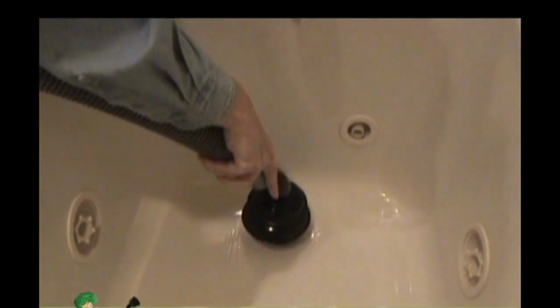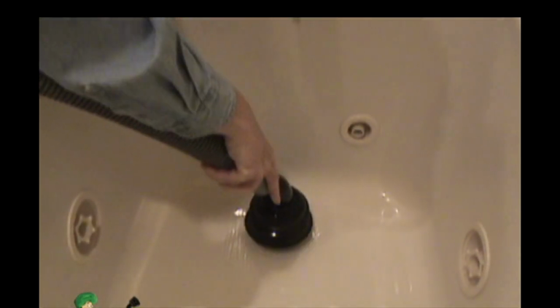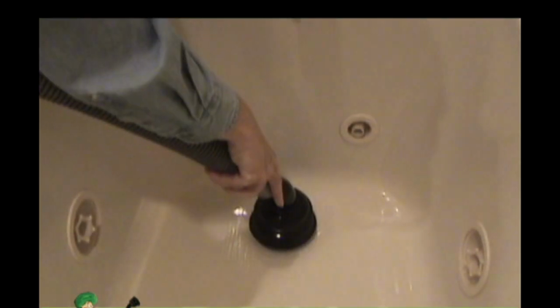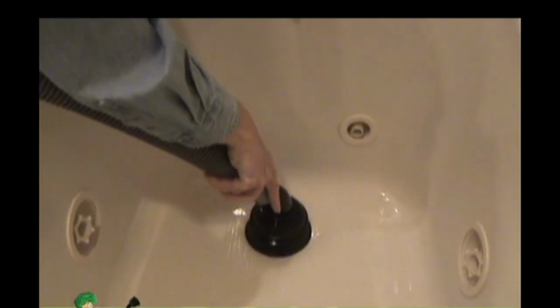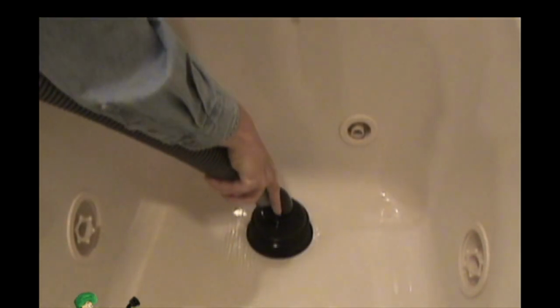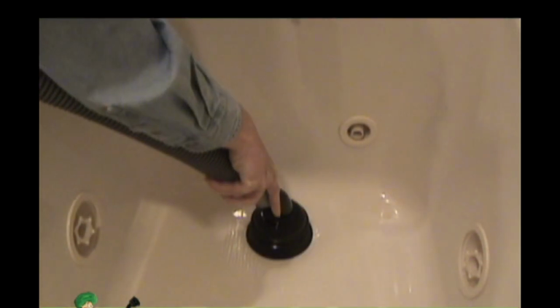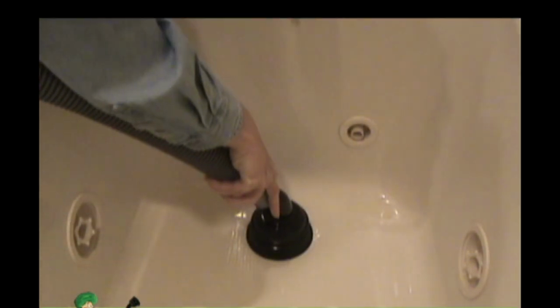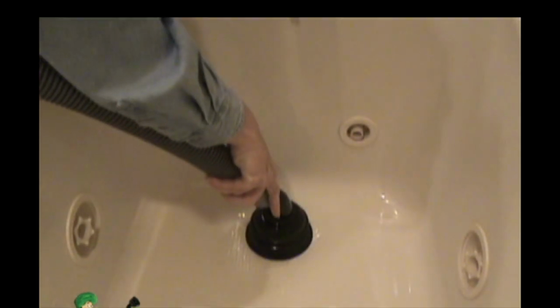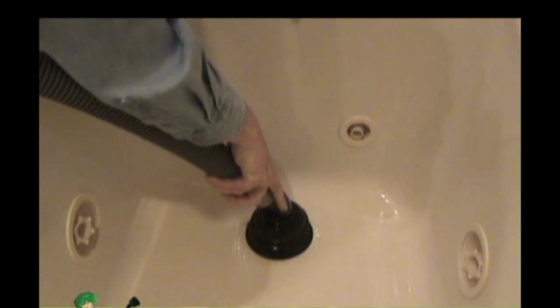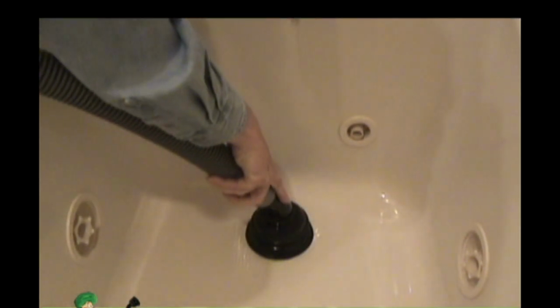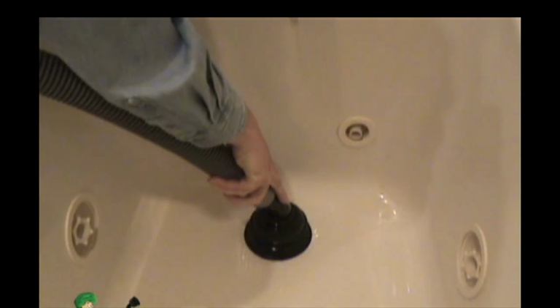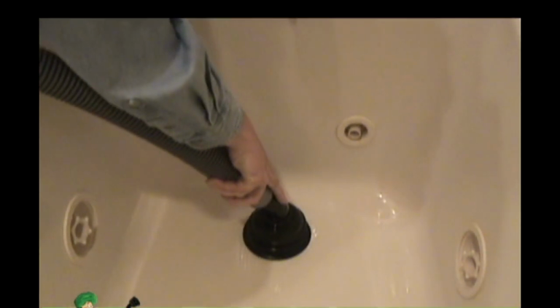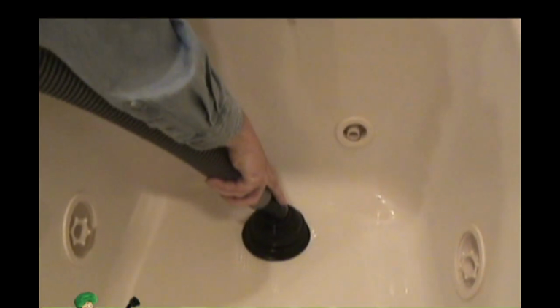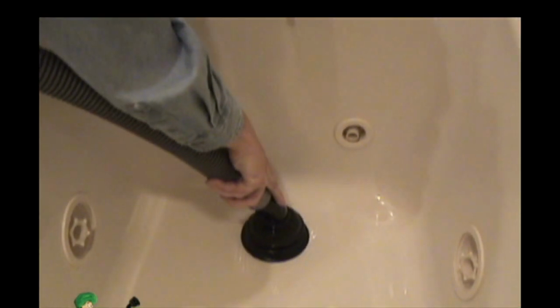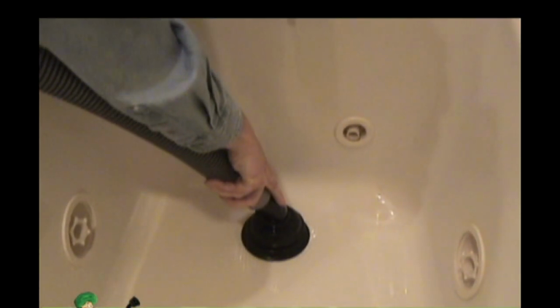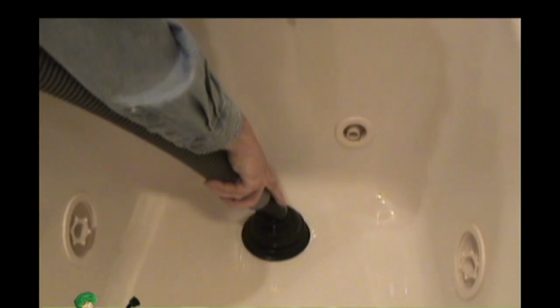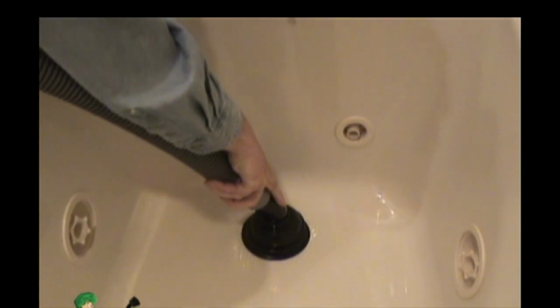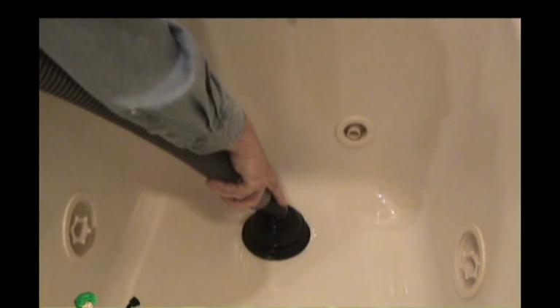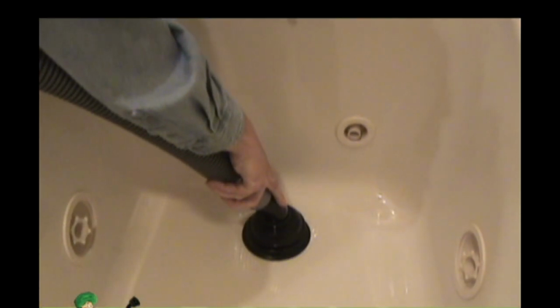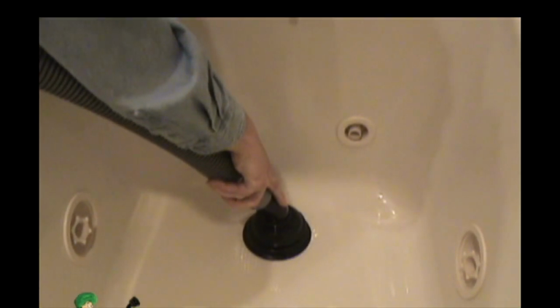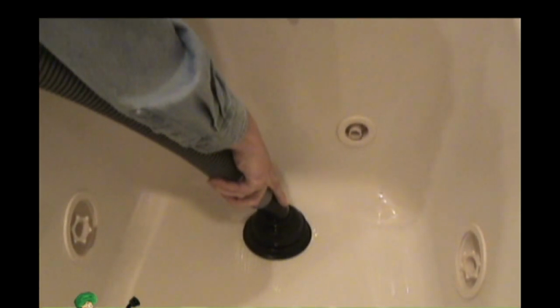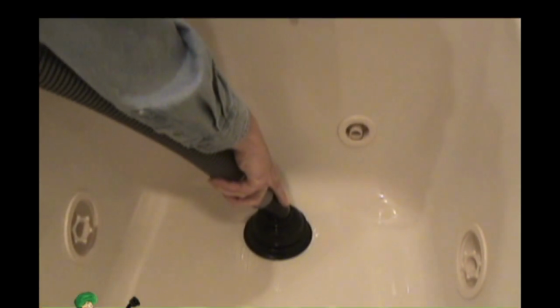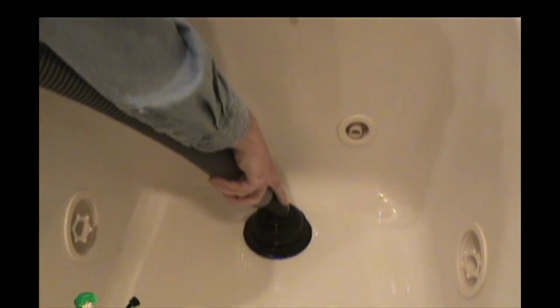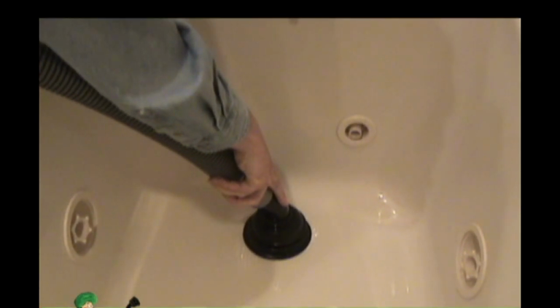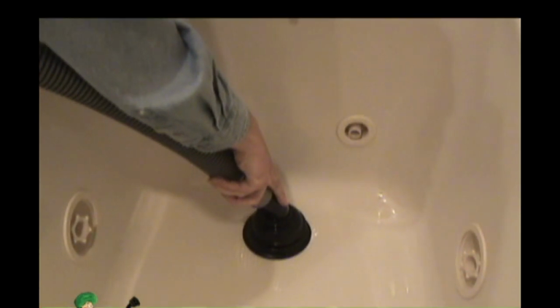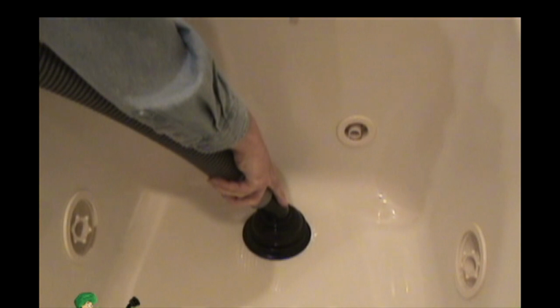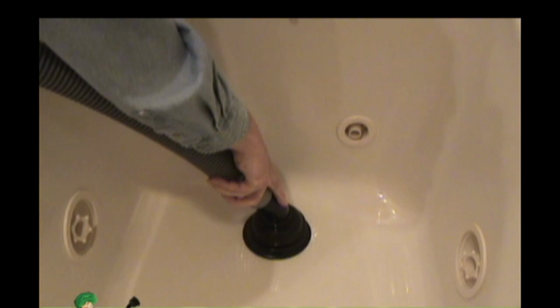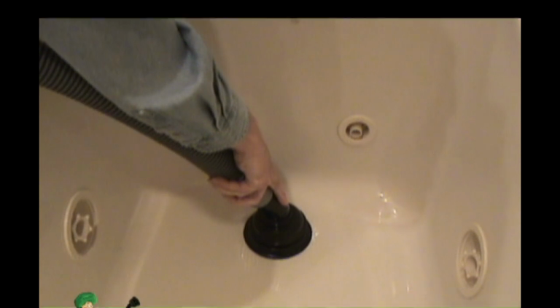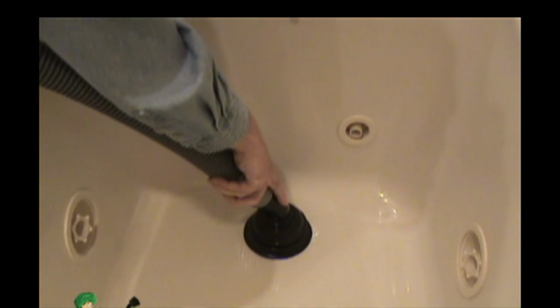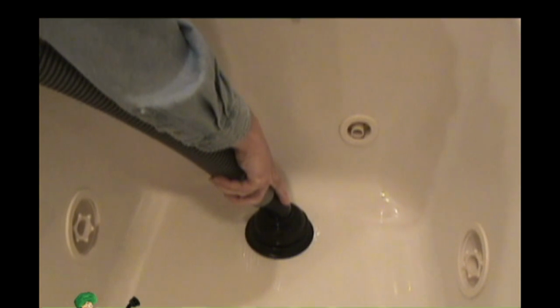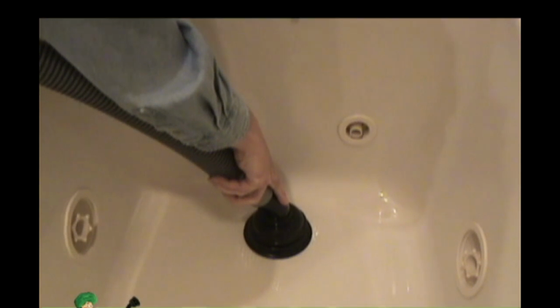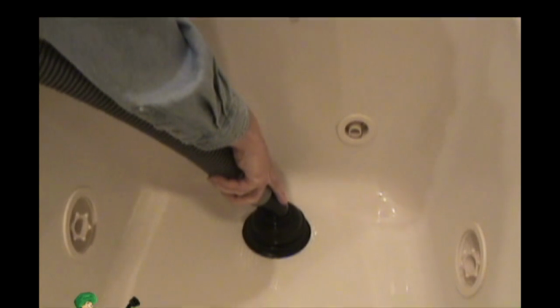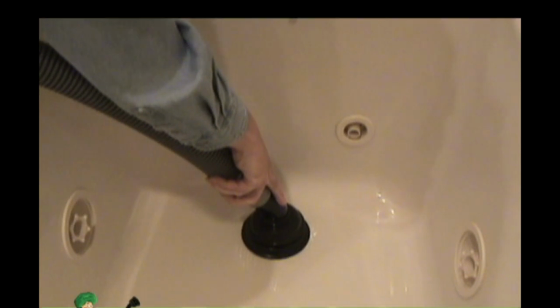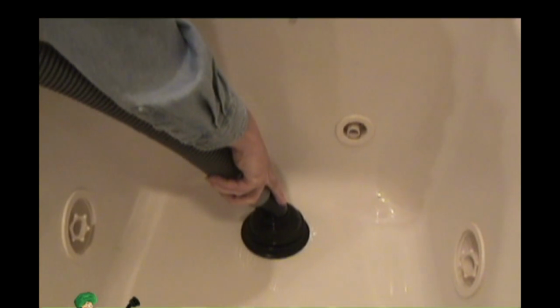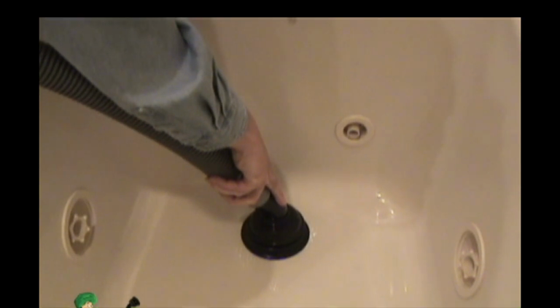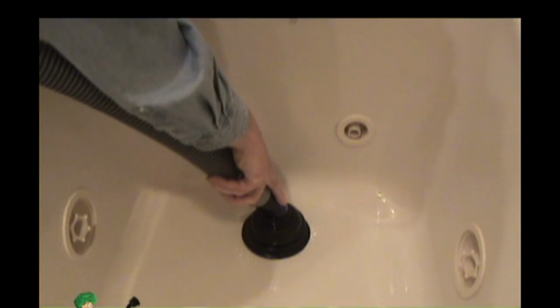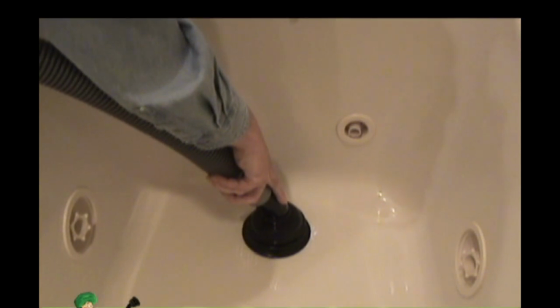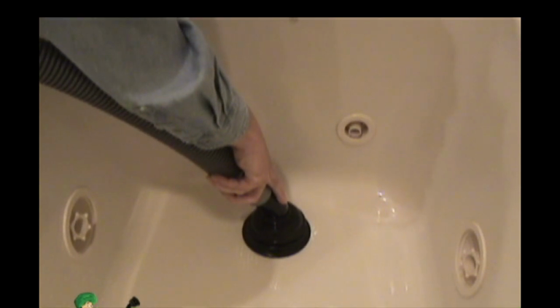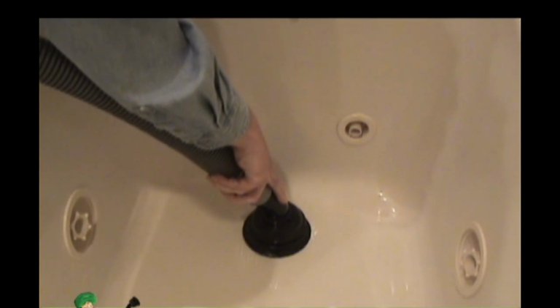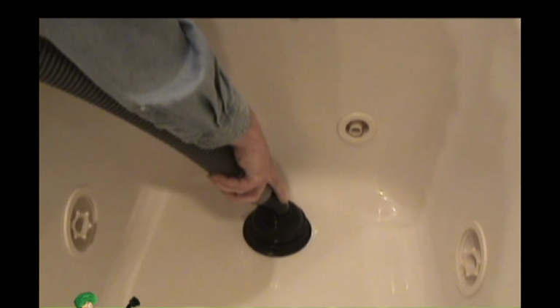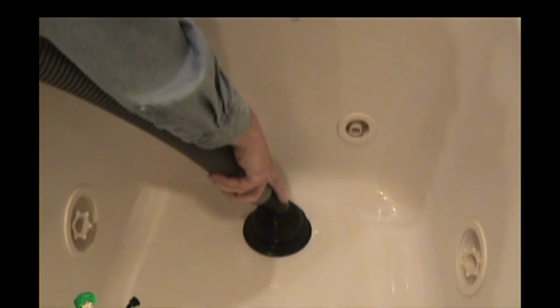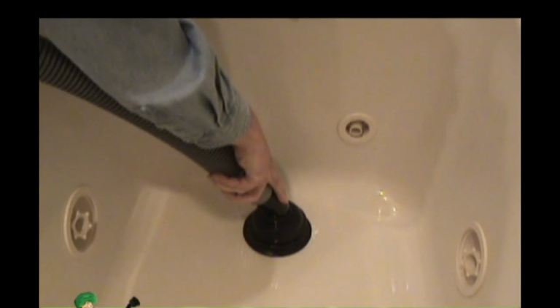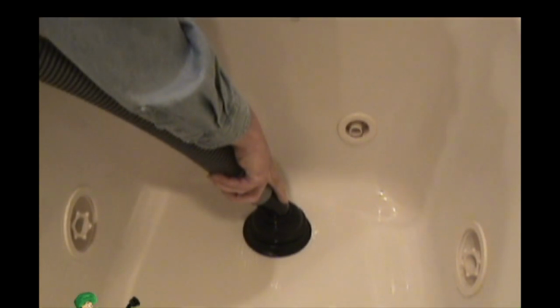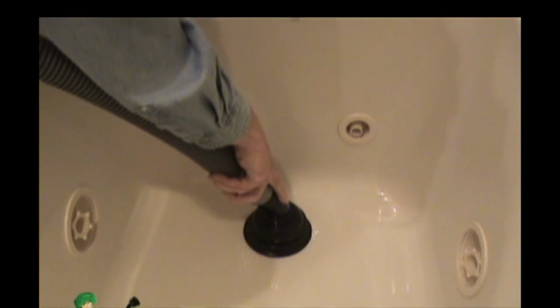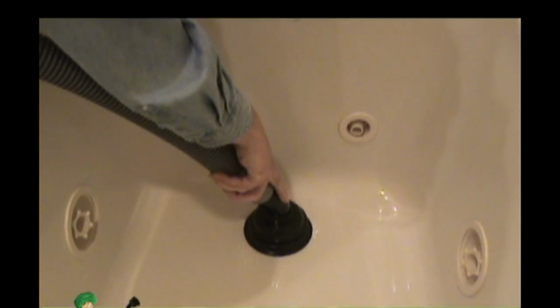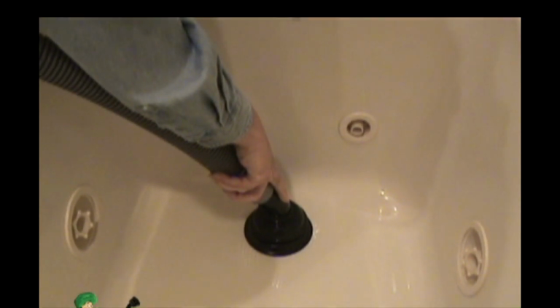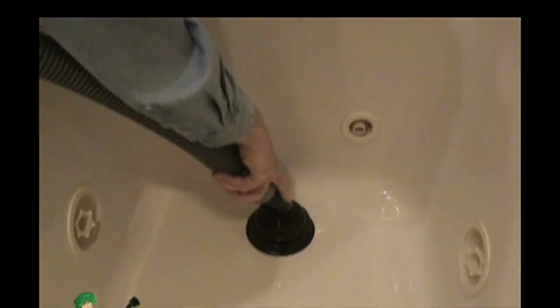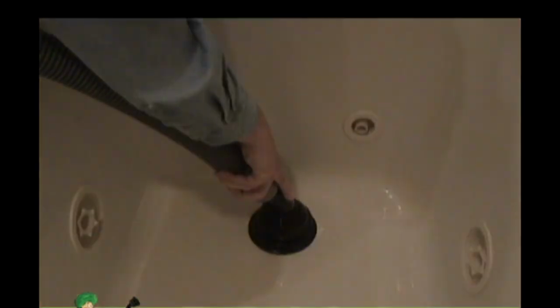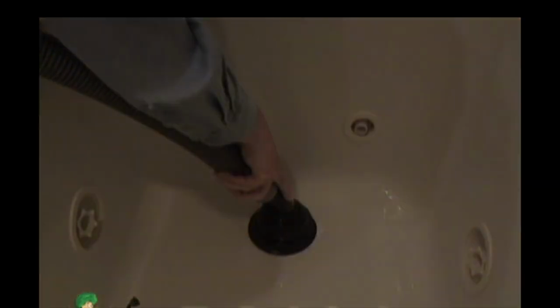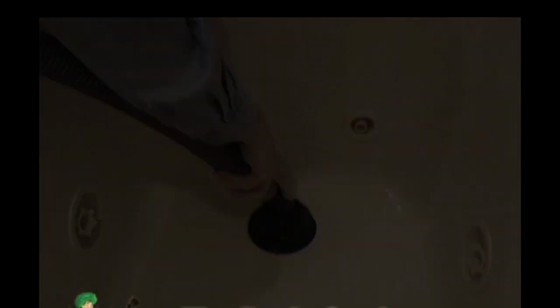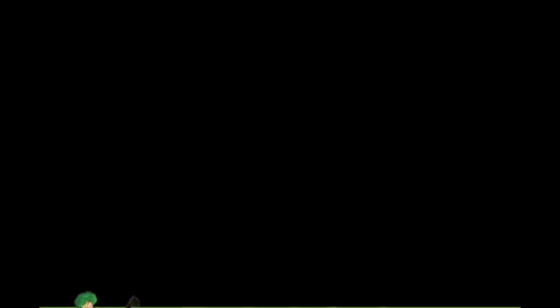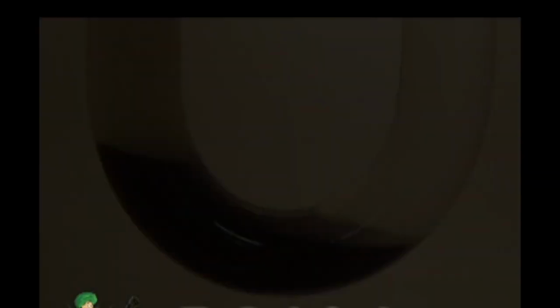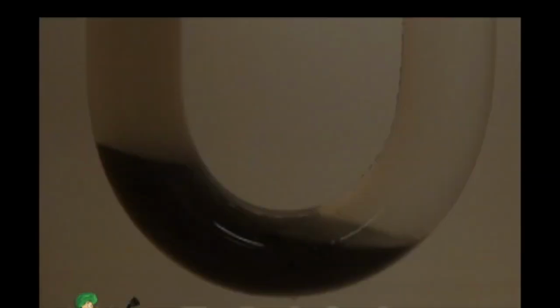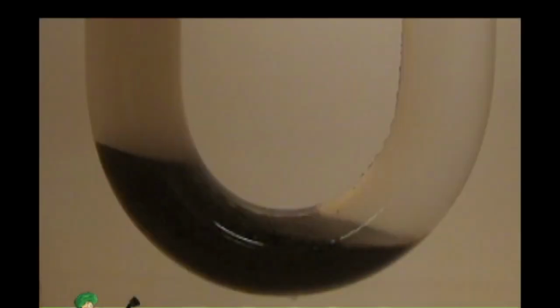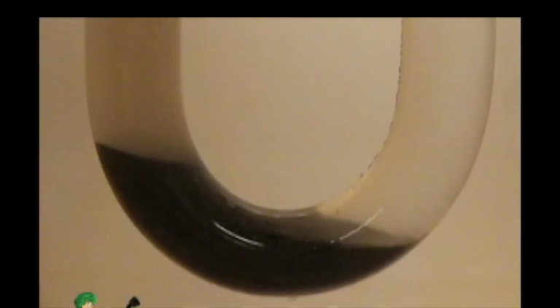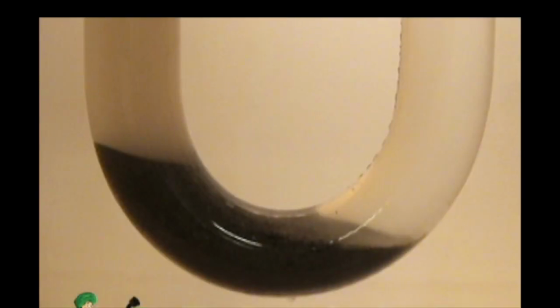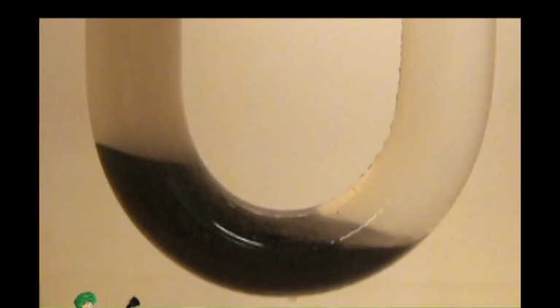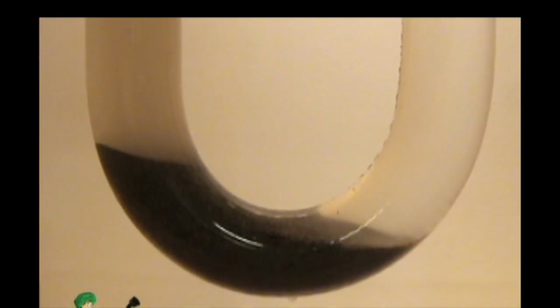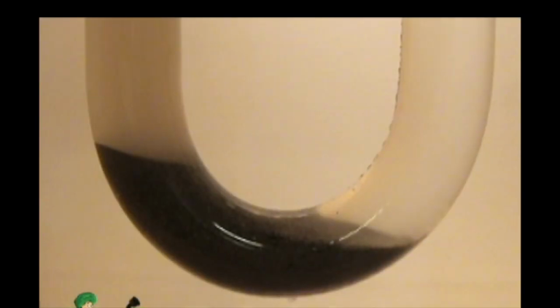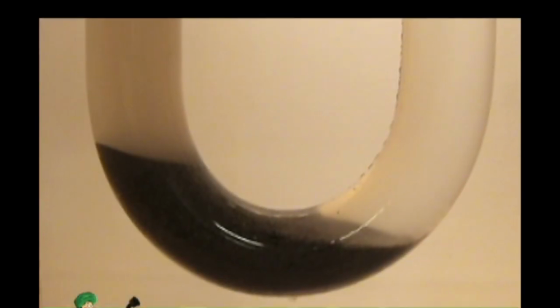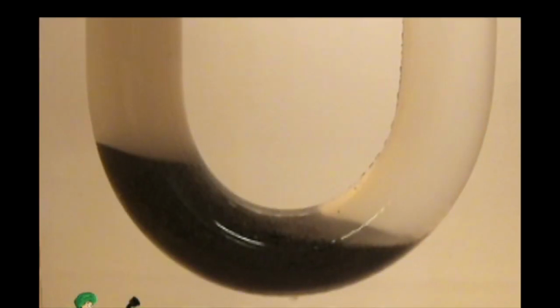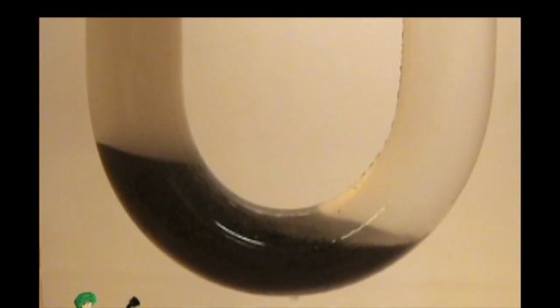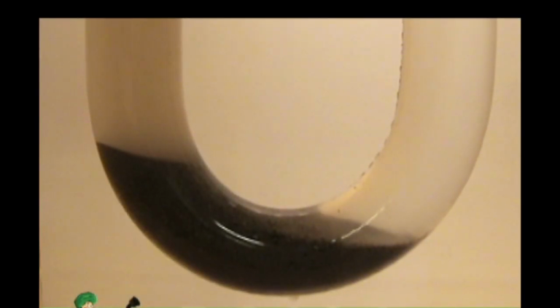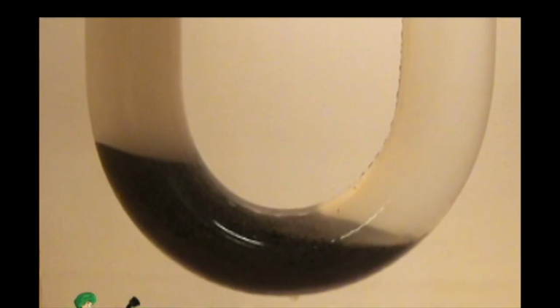The Drain Genie will clear sand and dirt in no time. Here's what happens when your tub gets clogged after a visit to the beach.